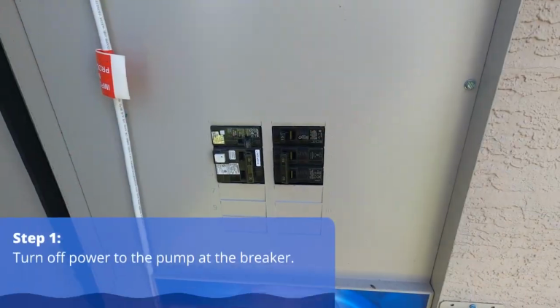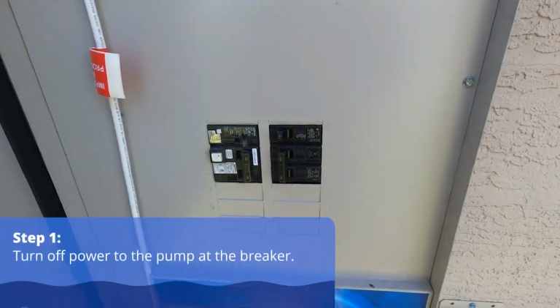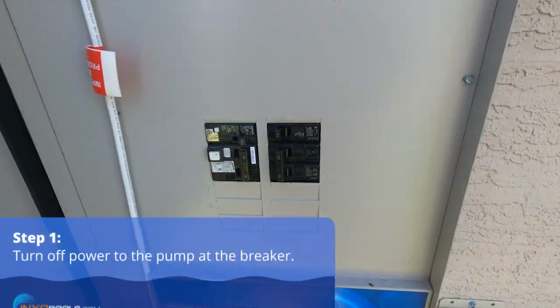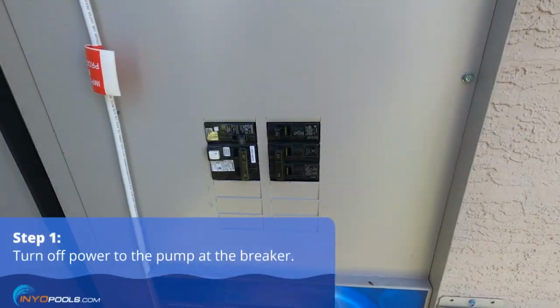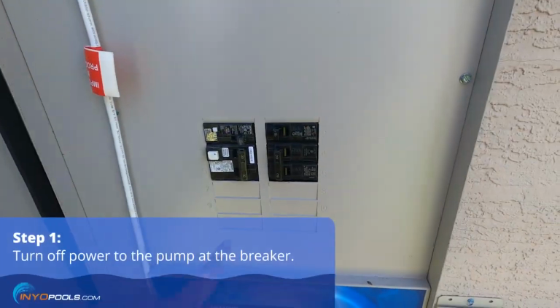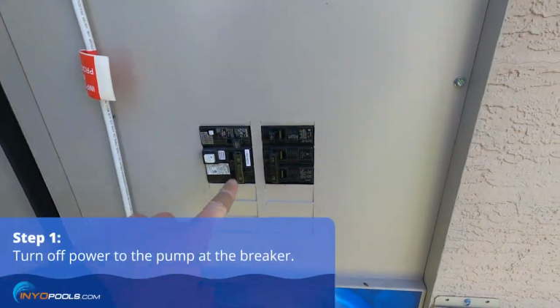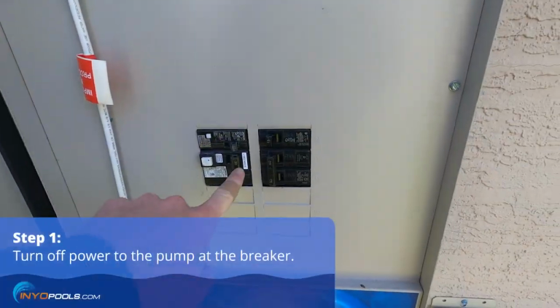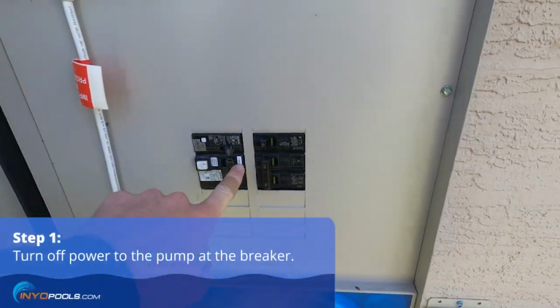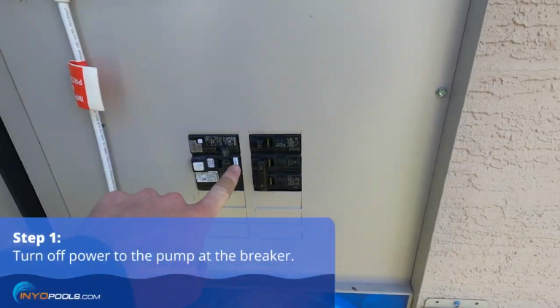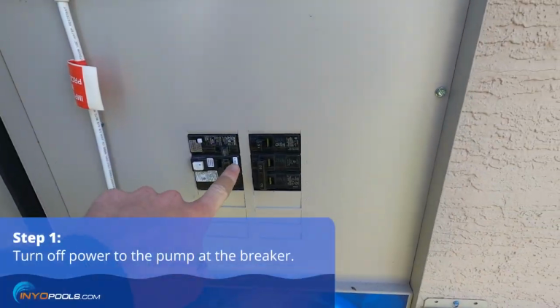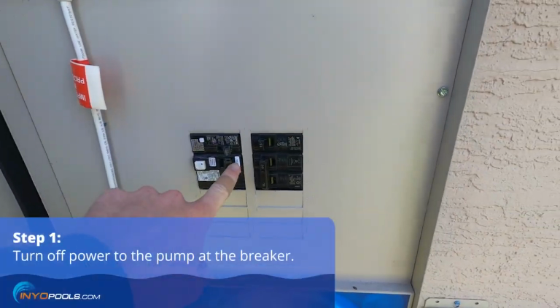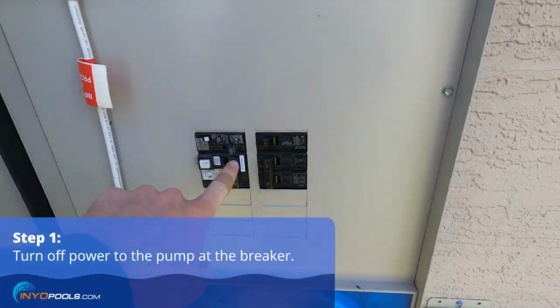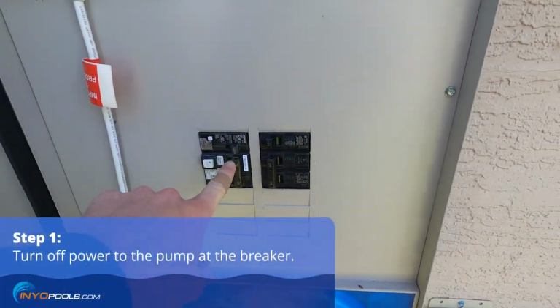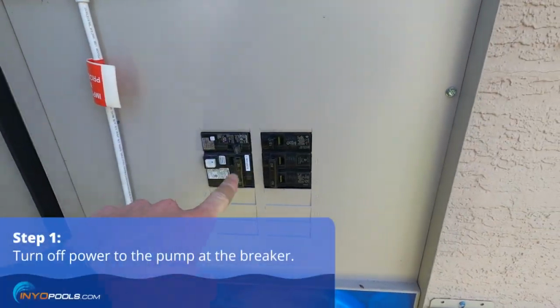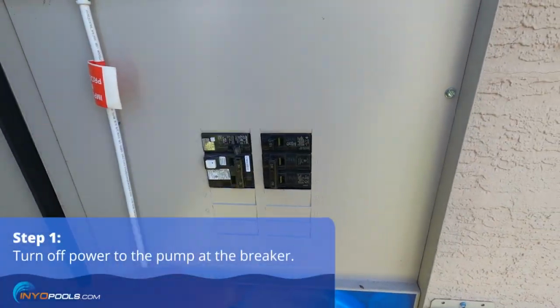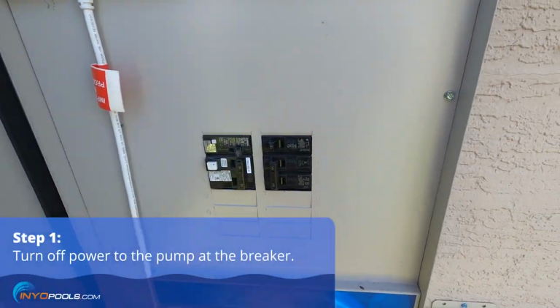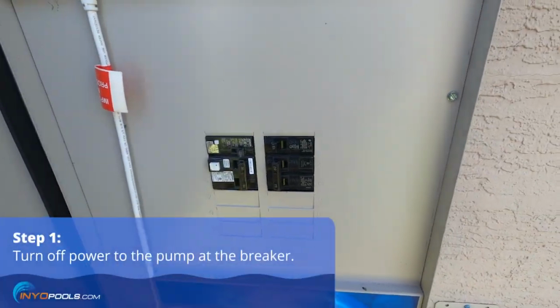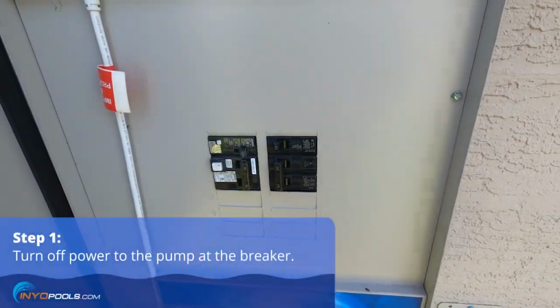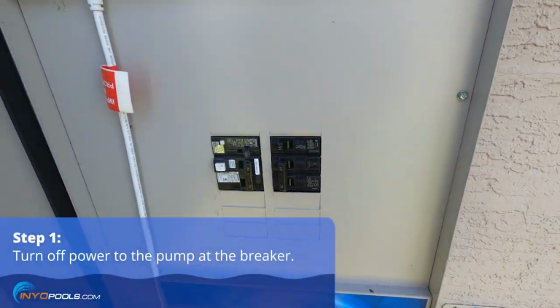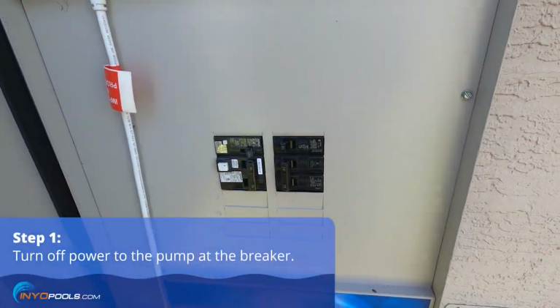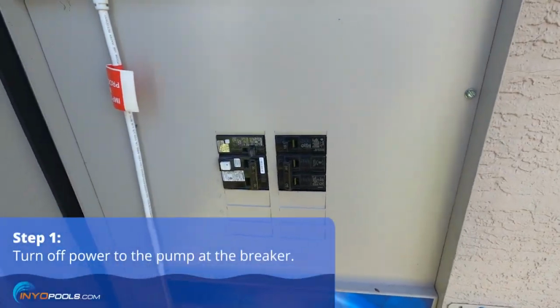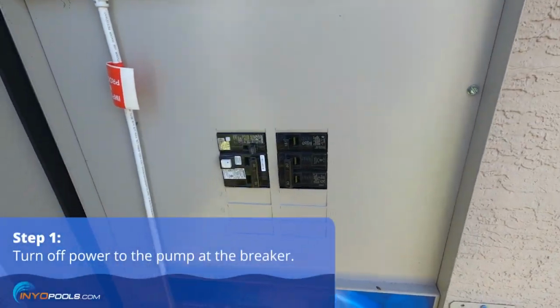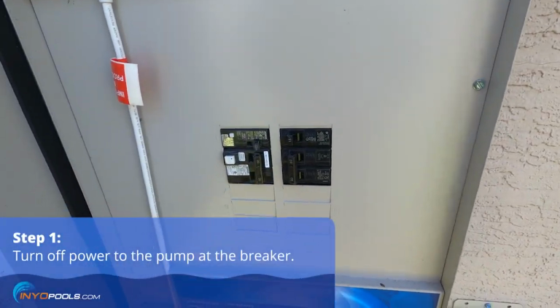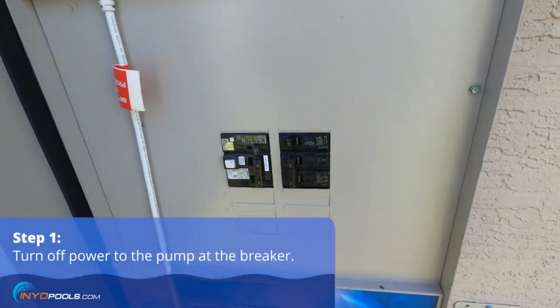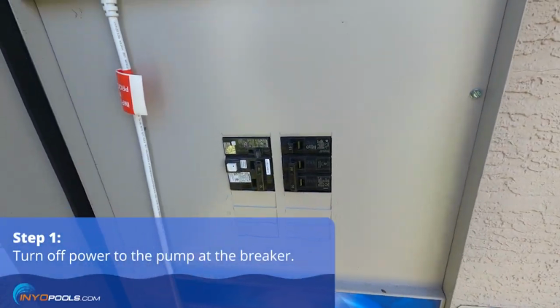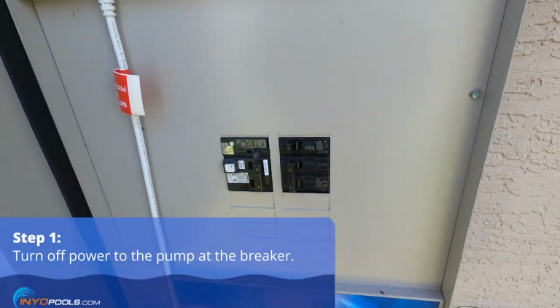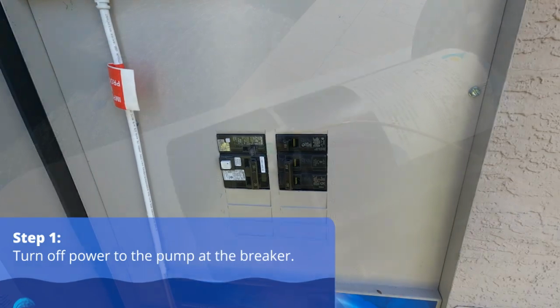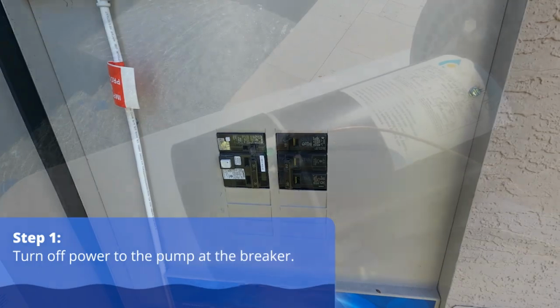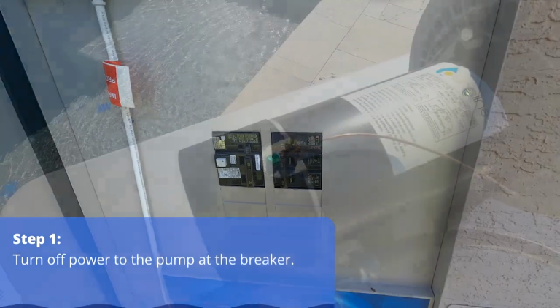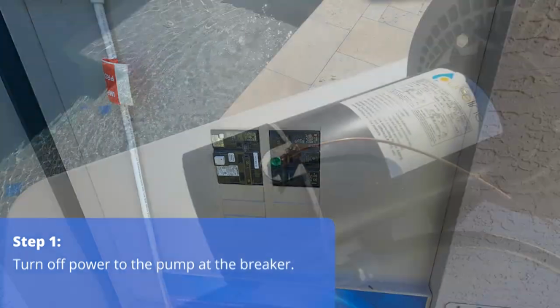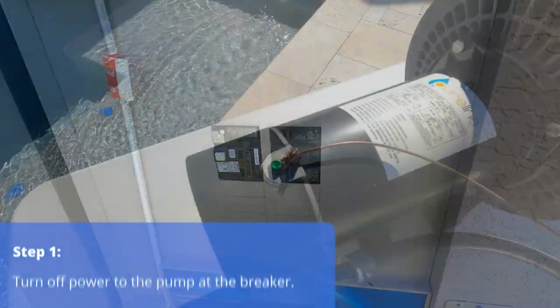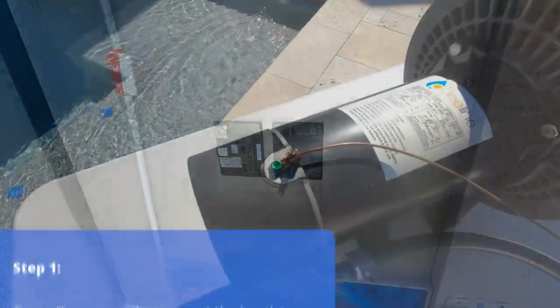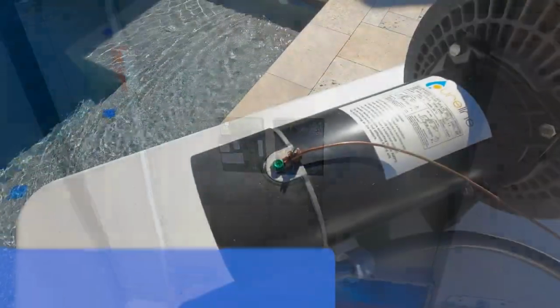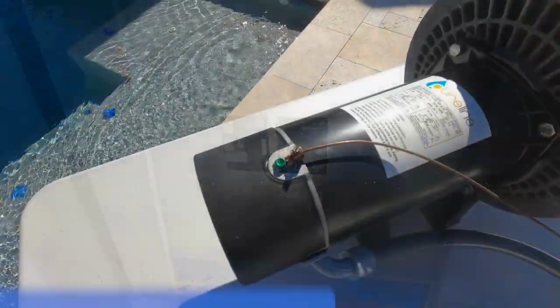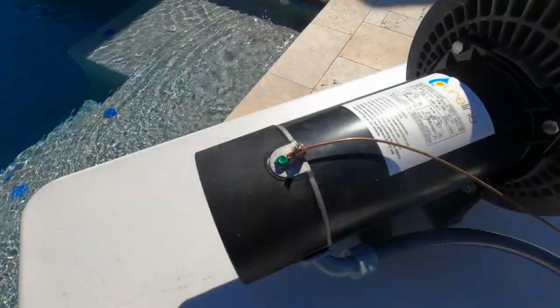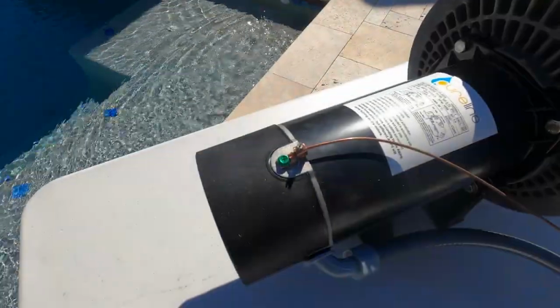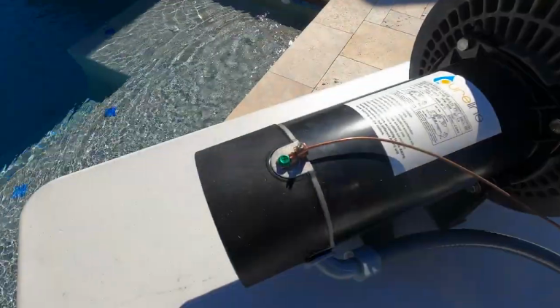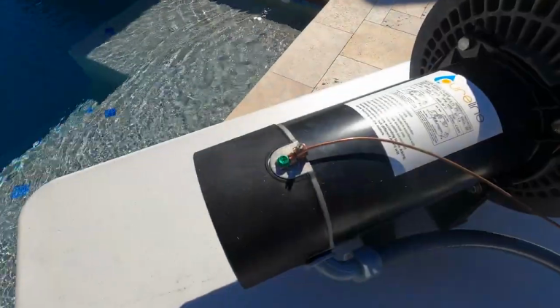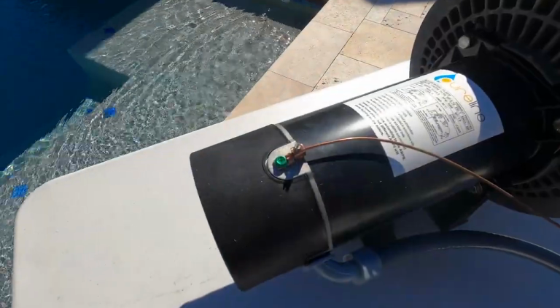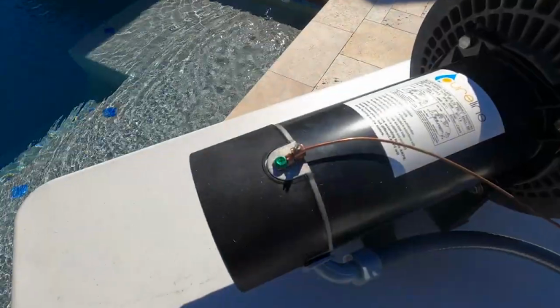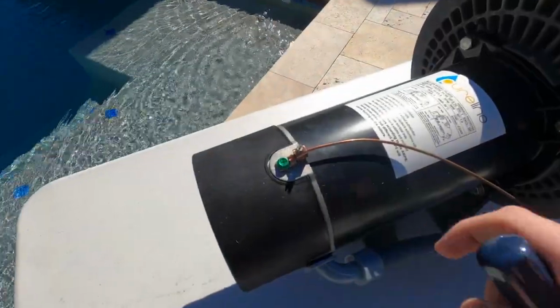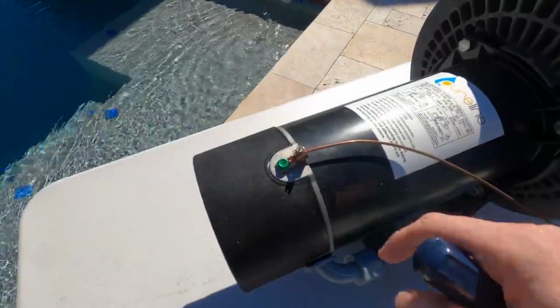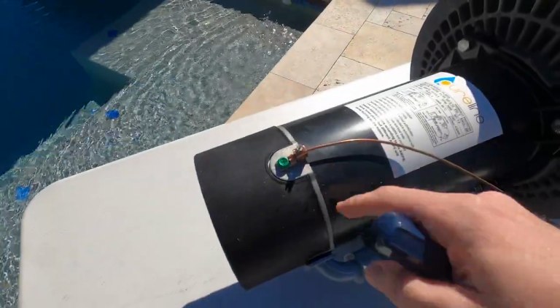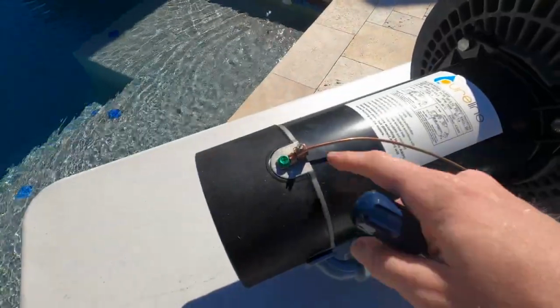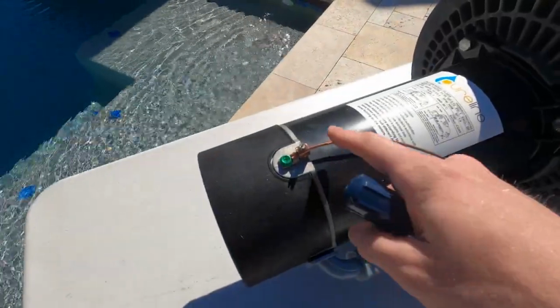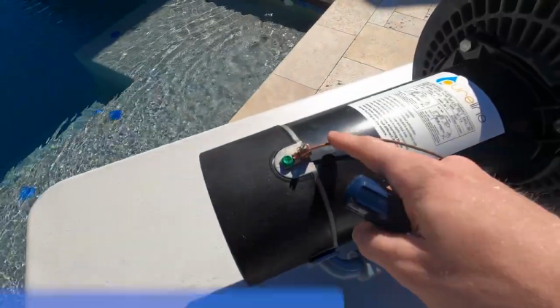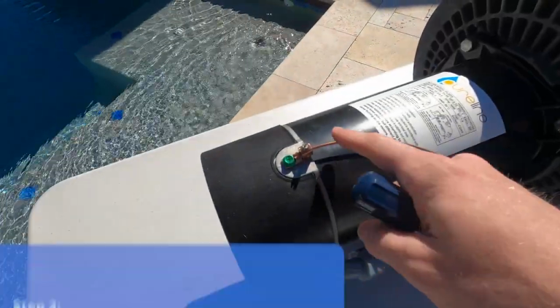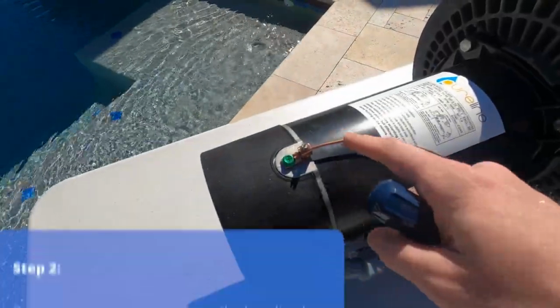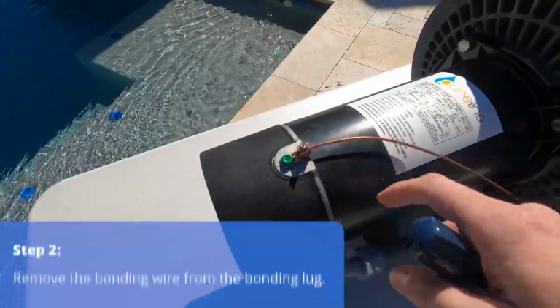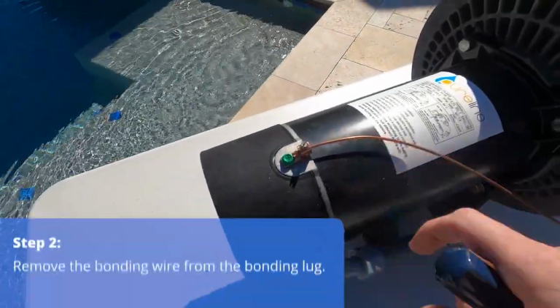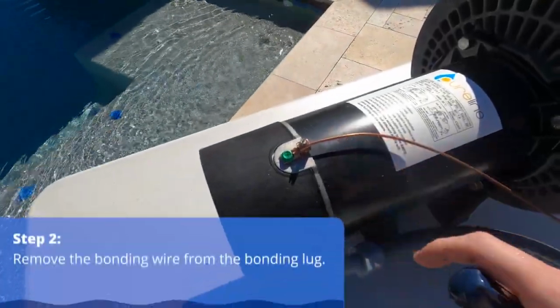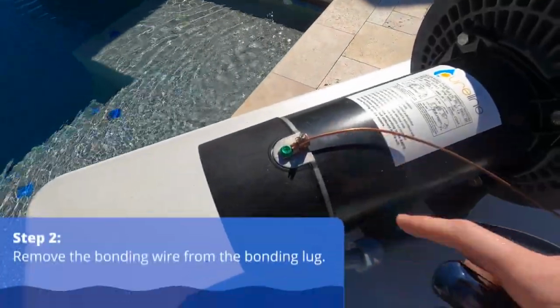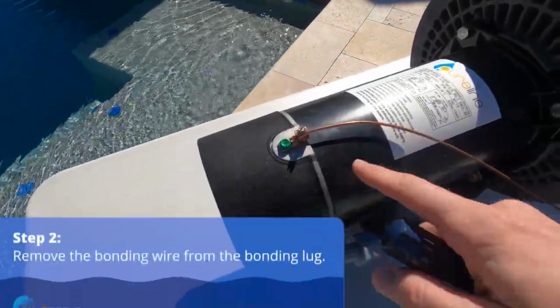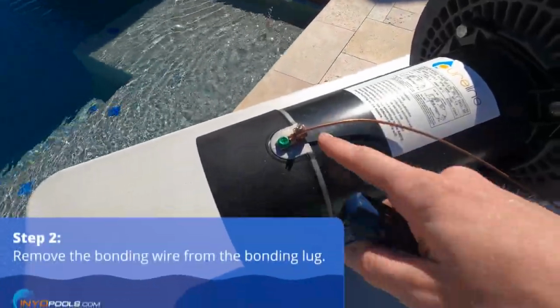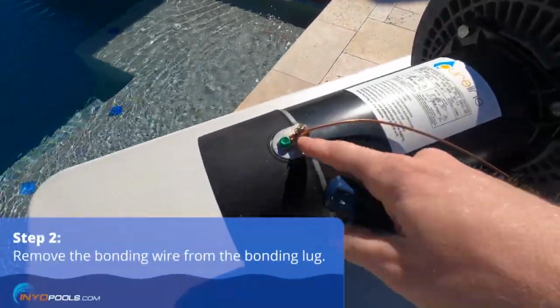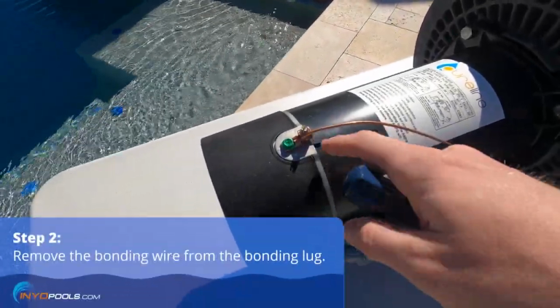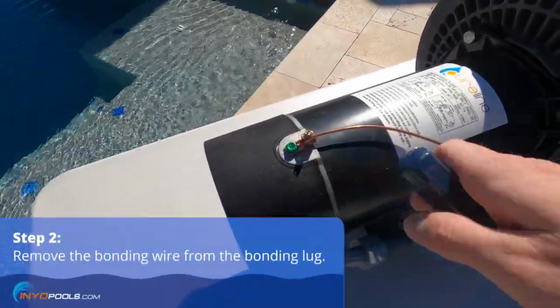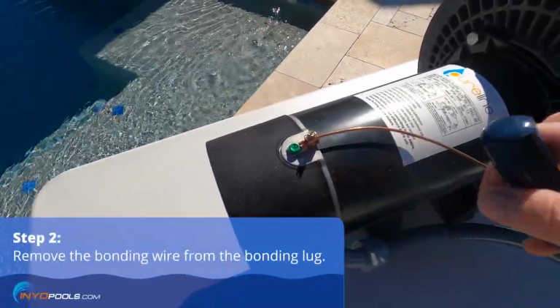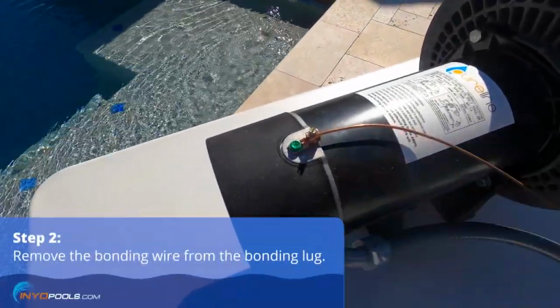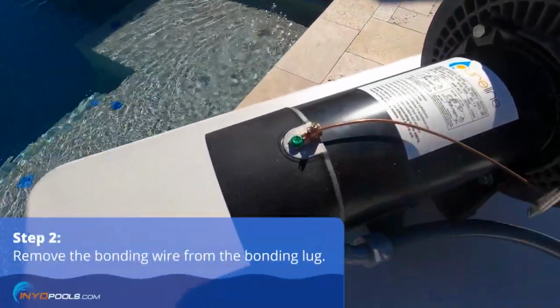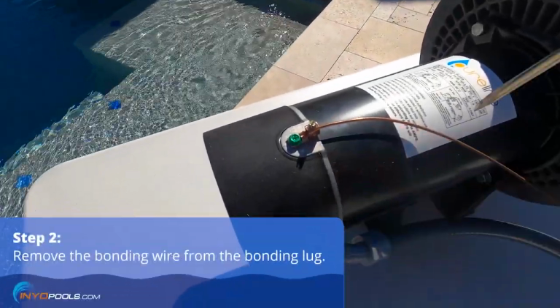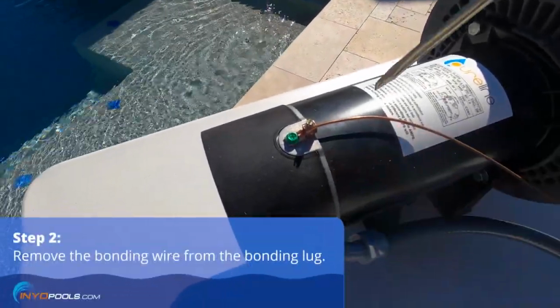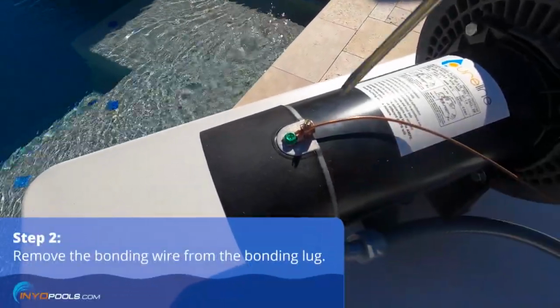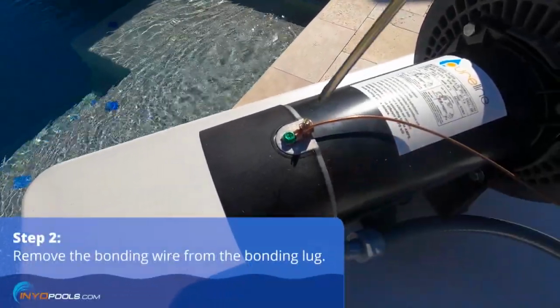First thing you want to do is make sure the power is turned off at the breaker. Then go ahead and remove the bonding wire from the bonding lug on the motor.